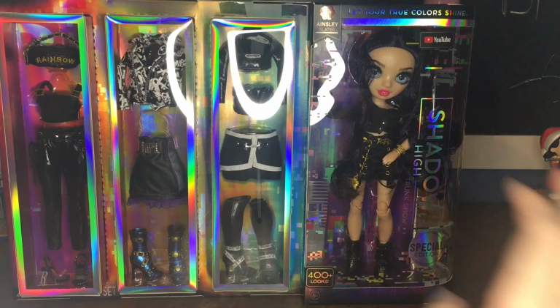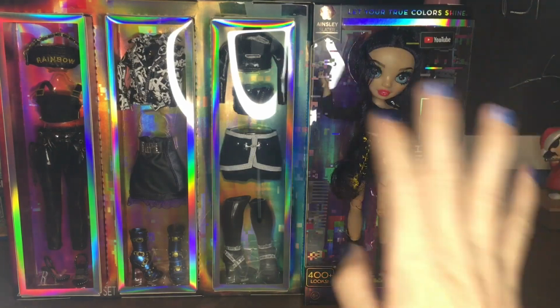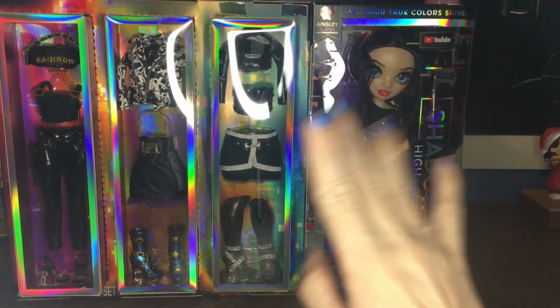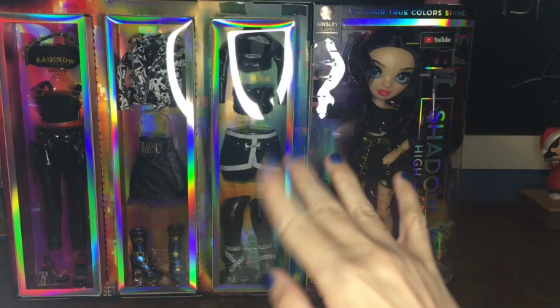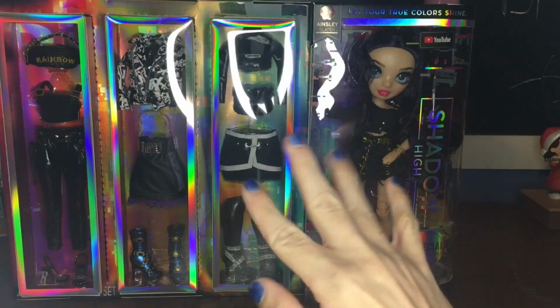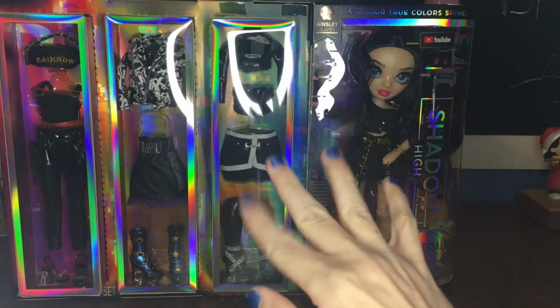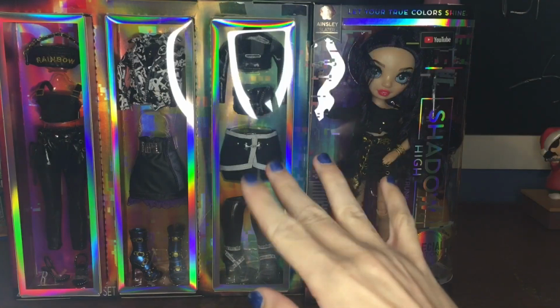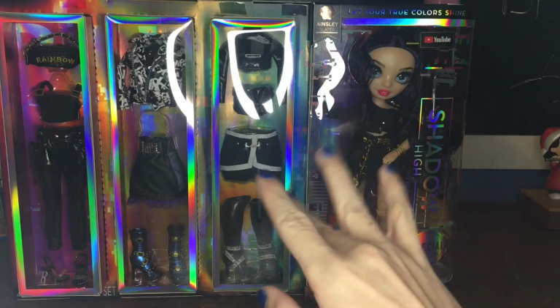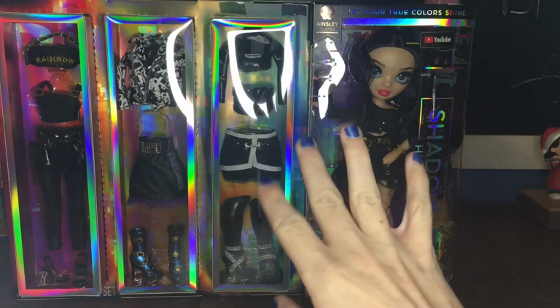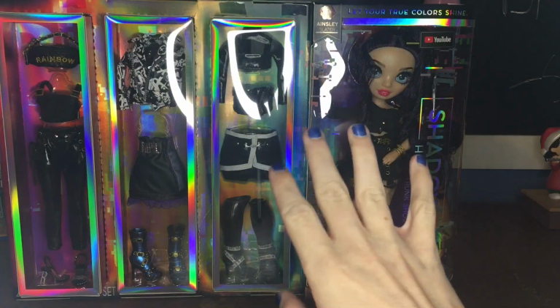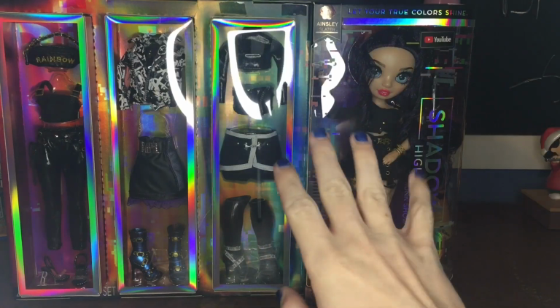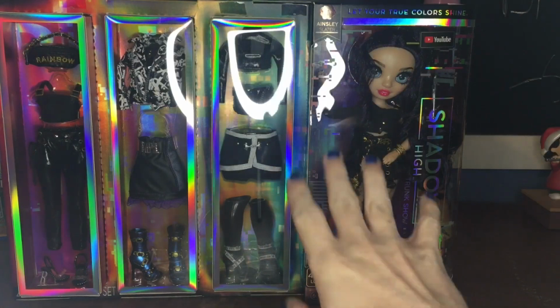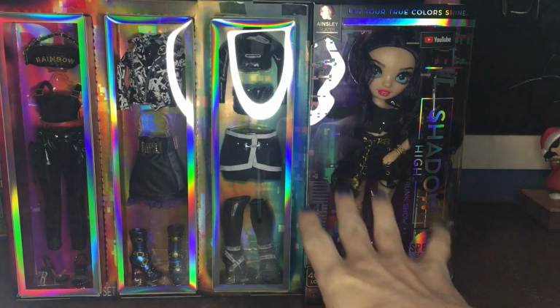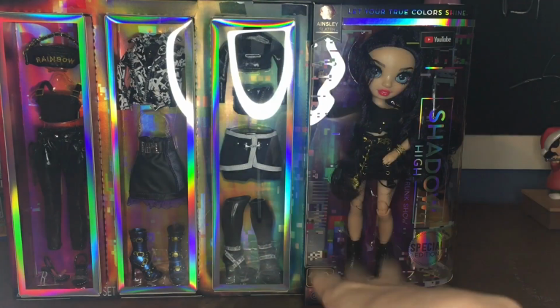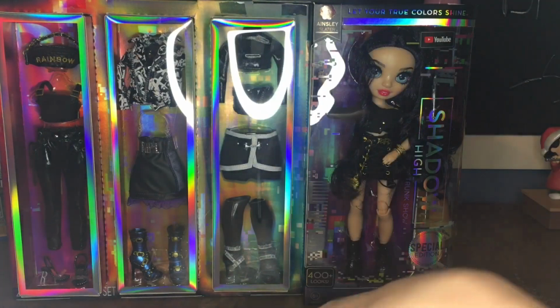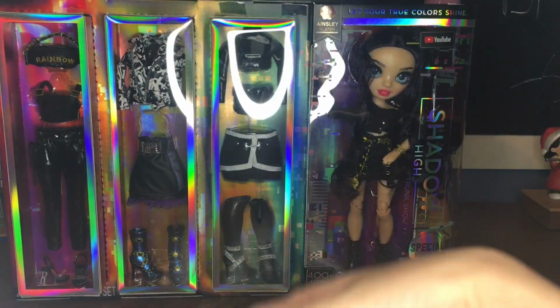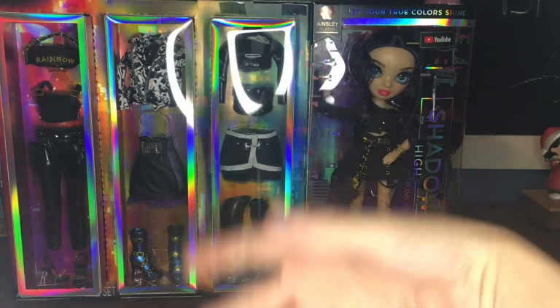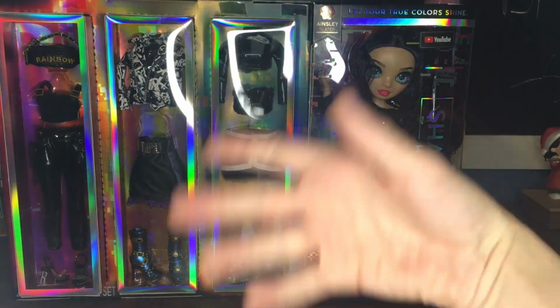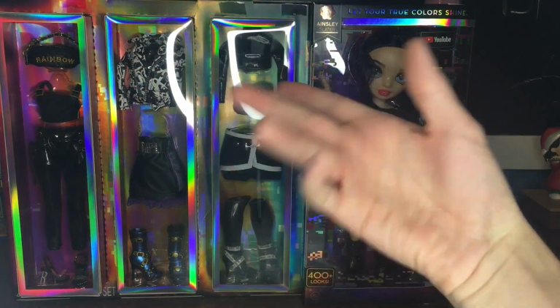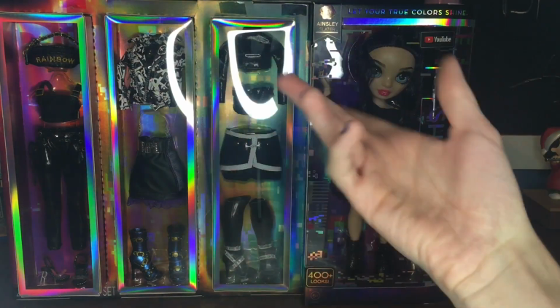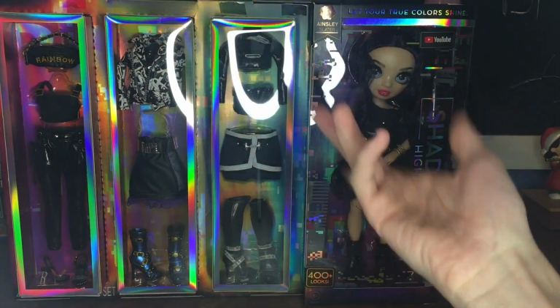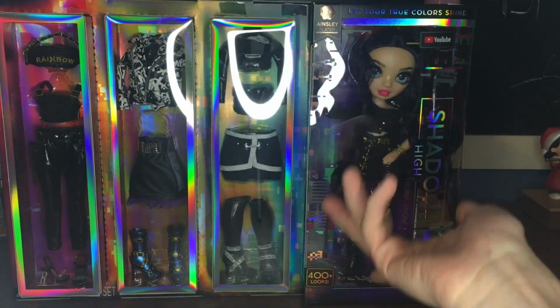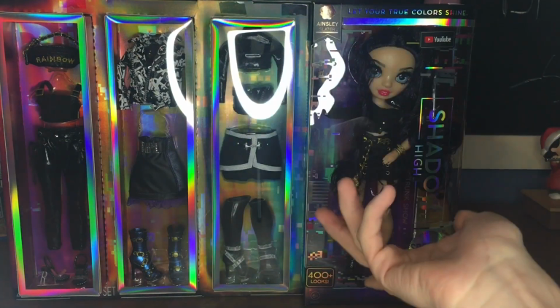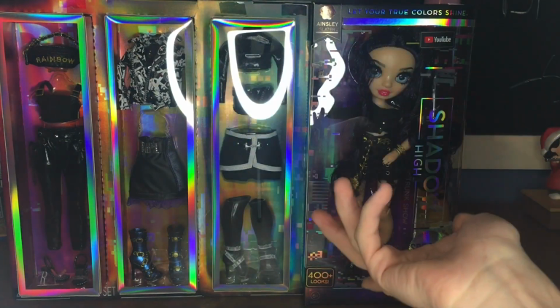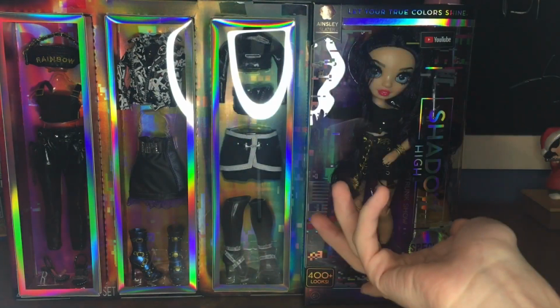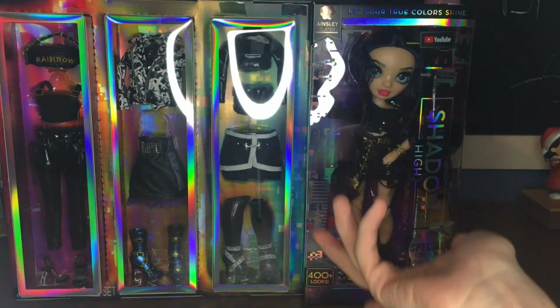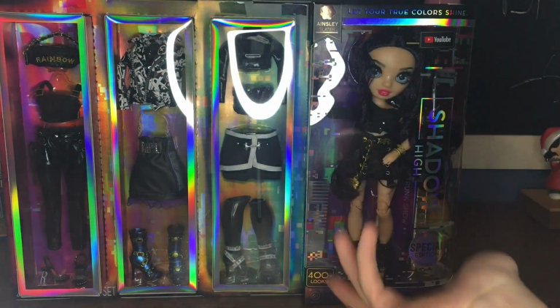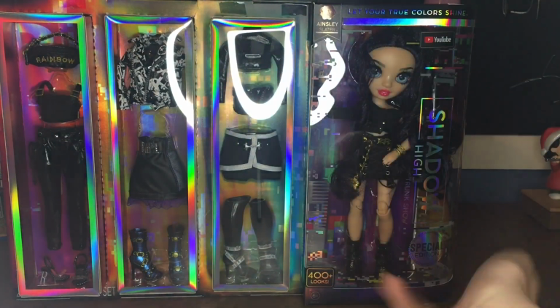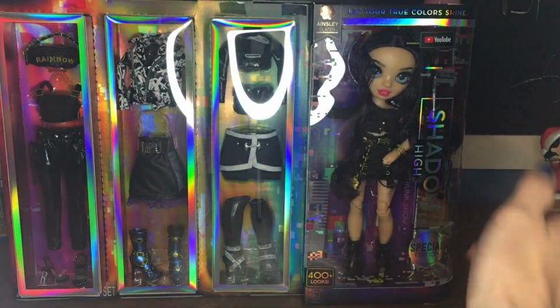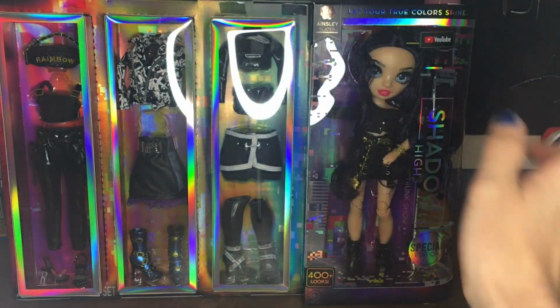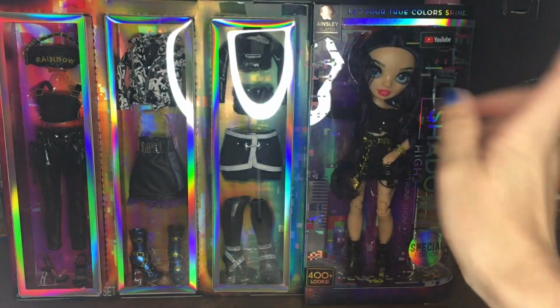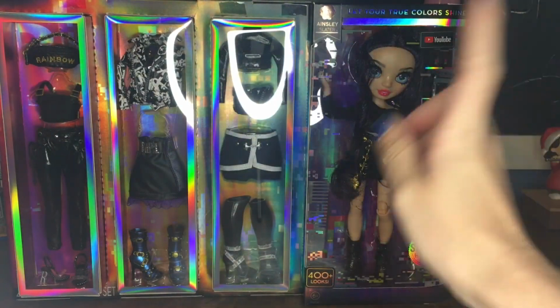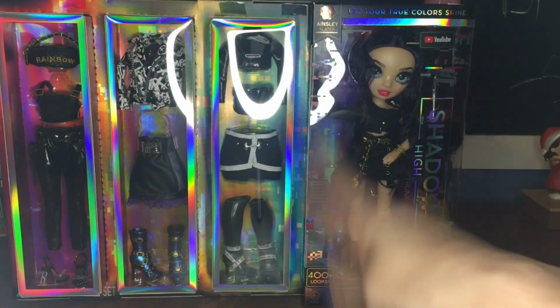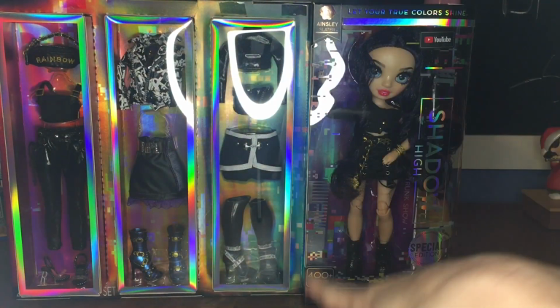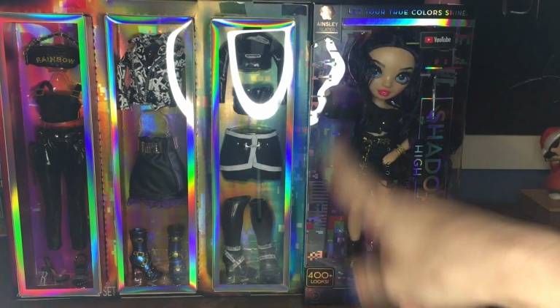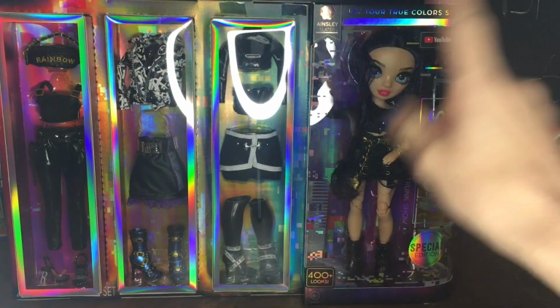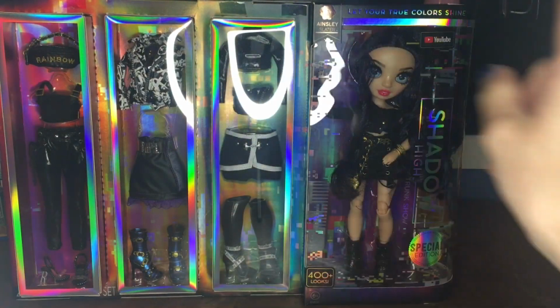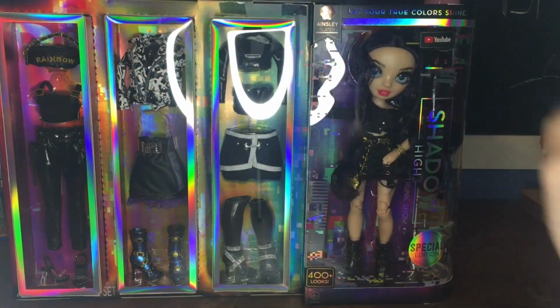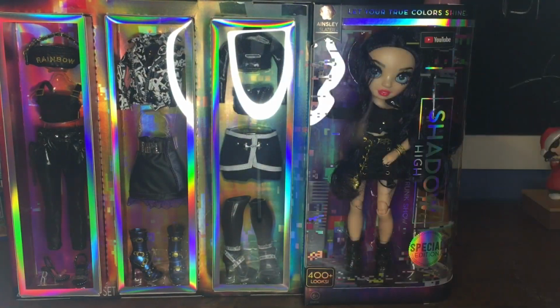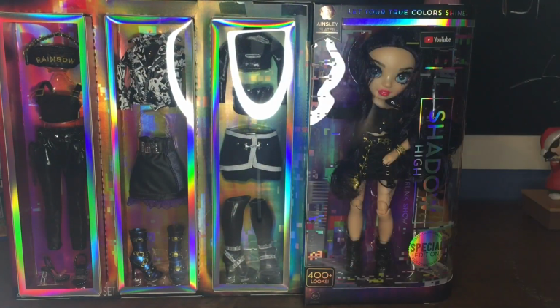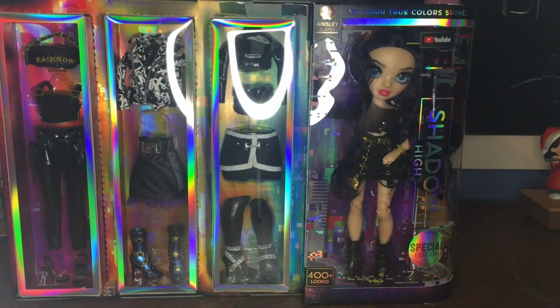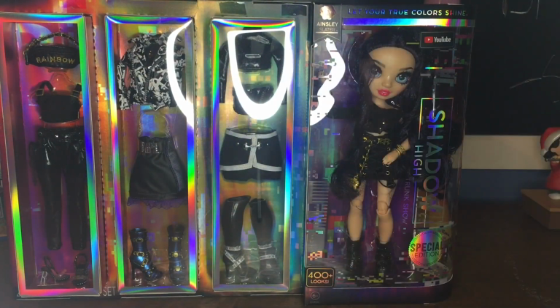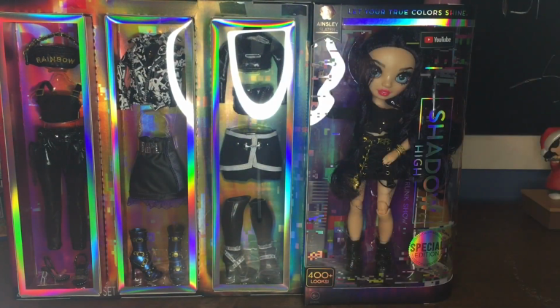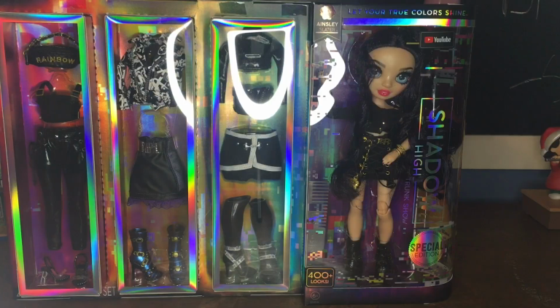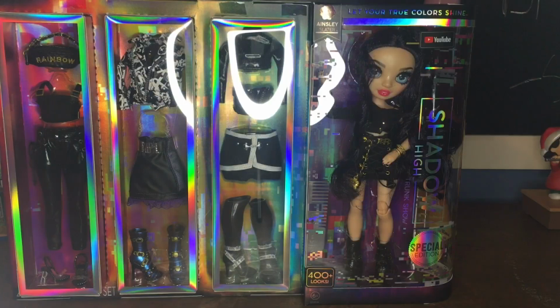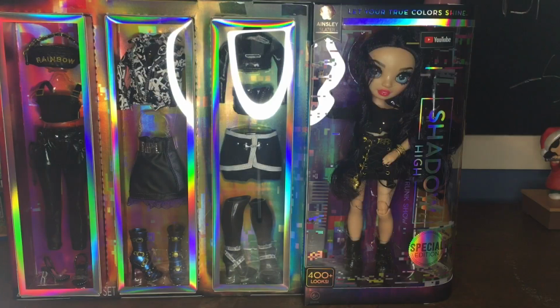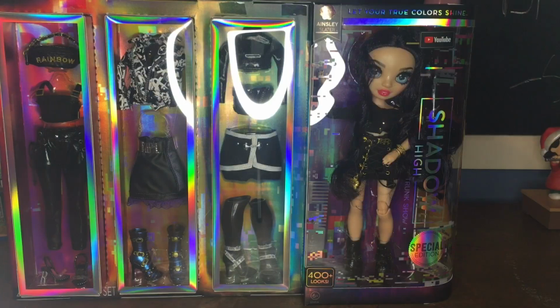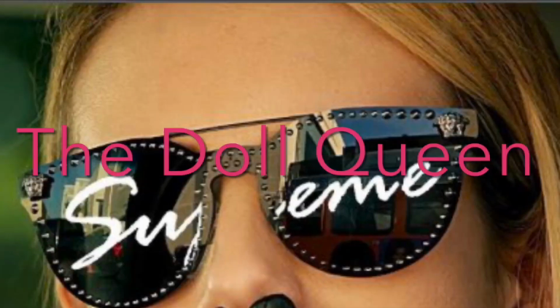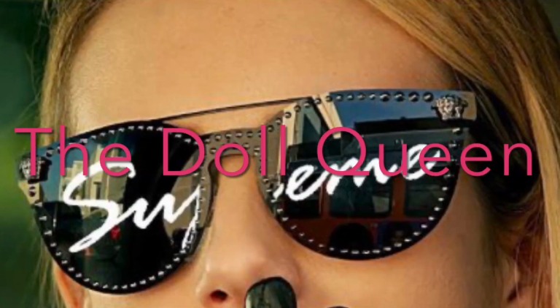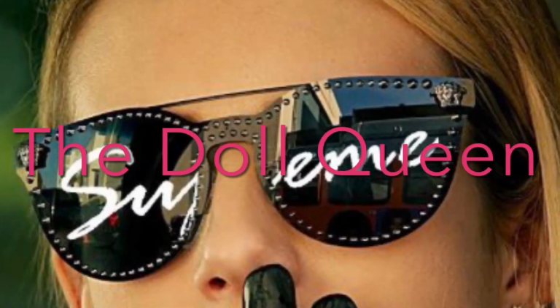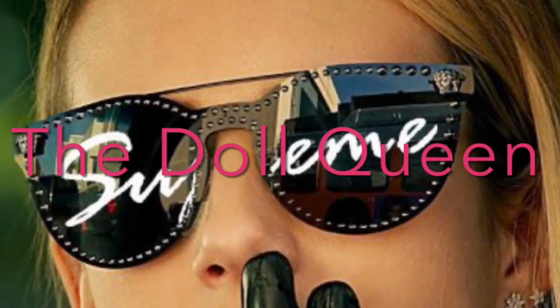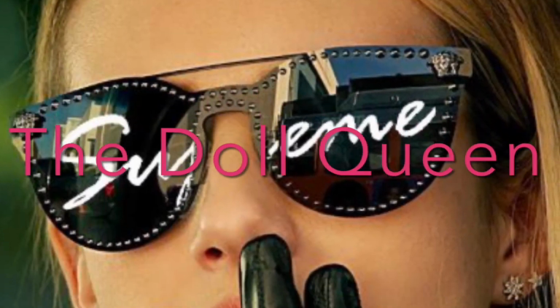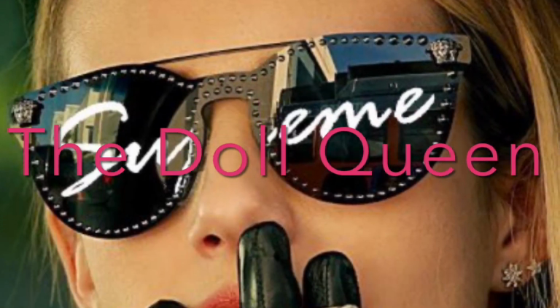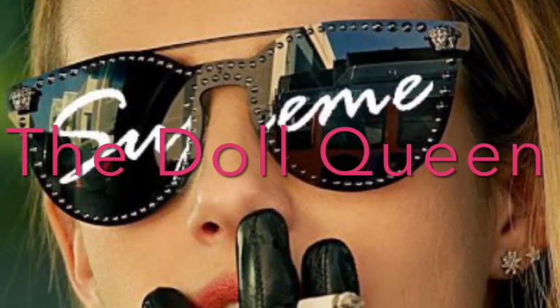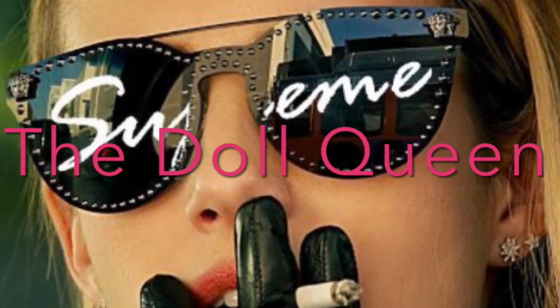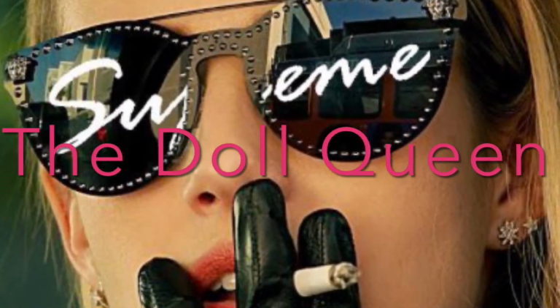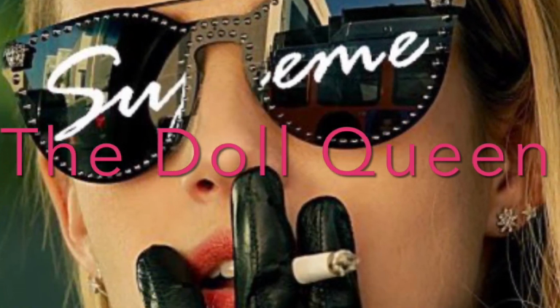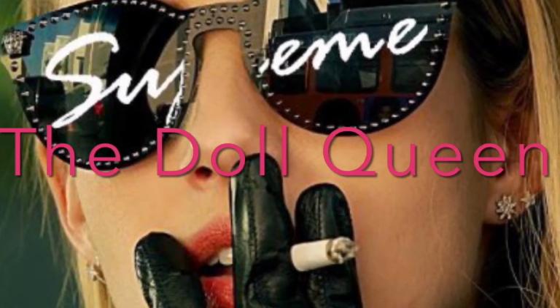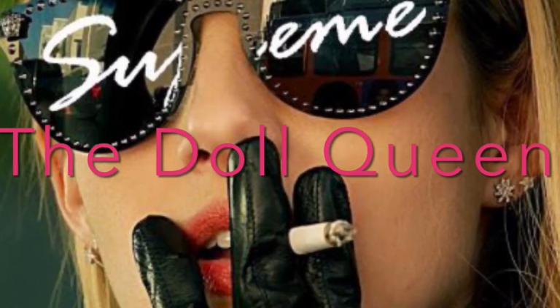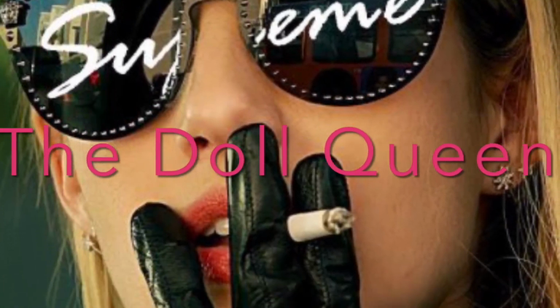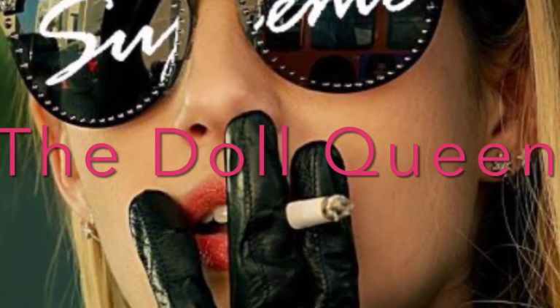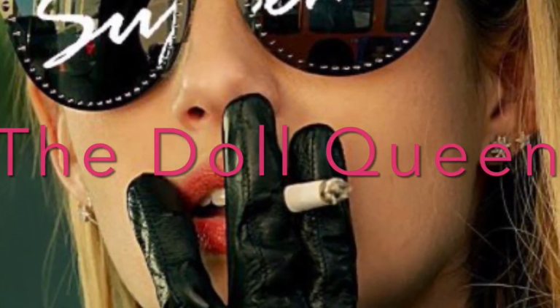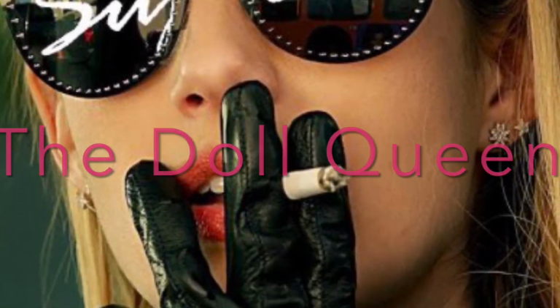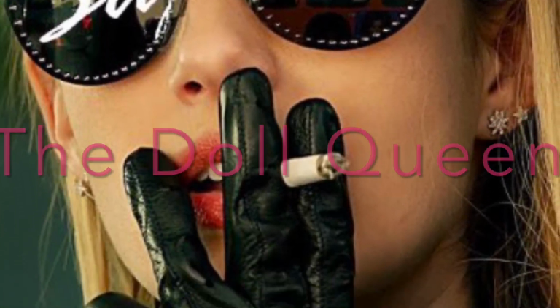Hey, it's your rank supreme, the doll queen, and welcome back to my channel. Cause I'm the fucking supreme.